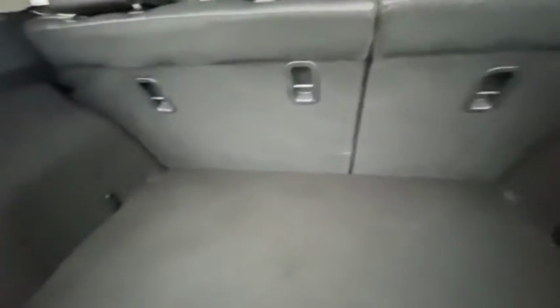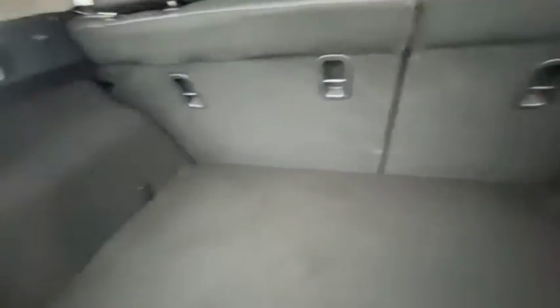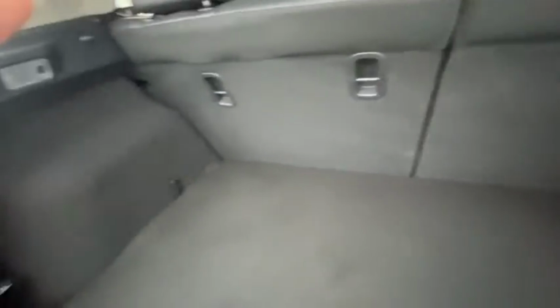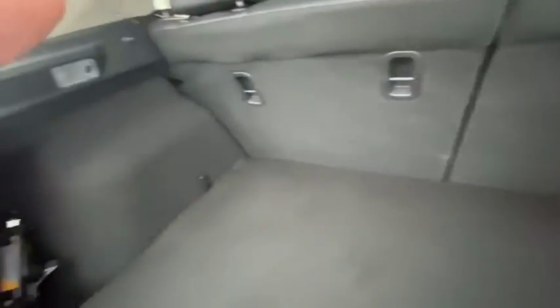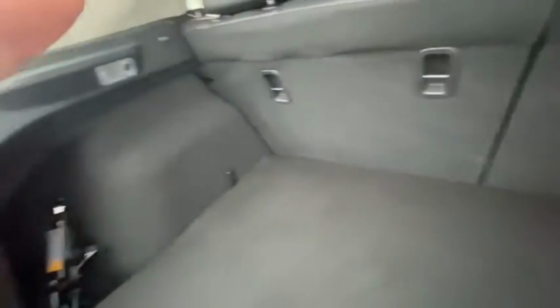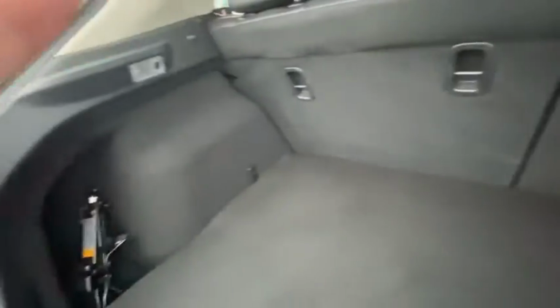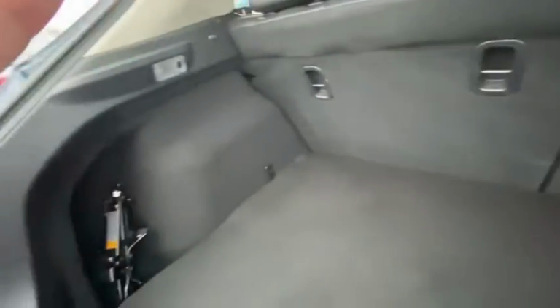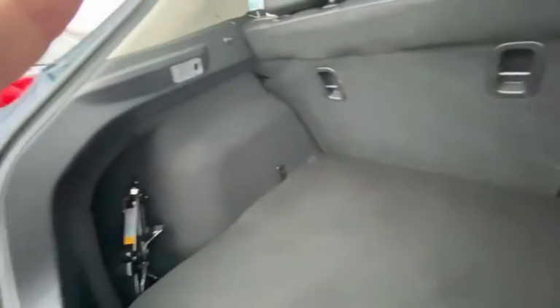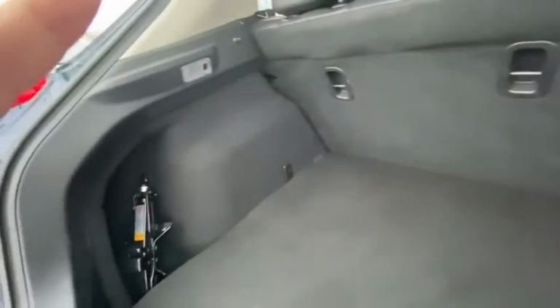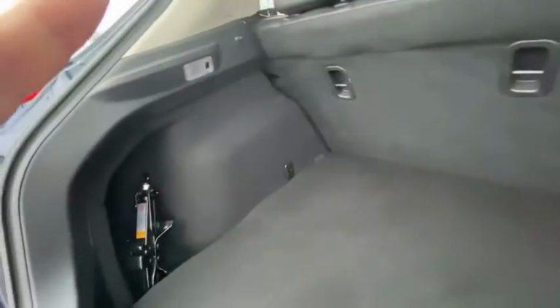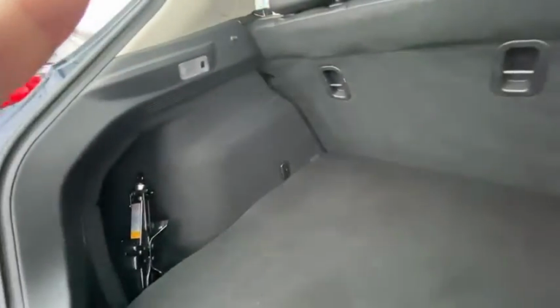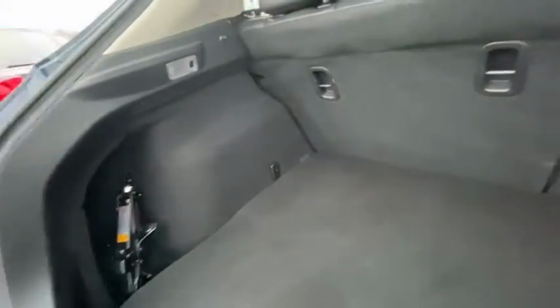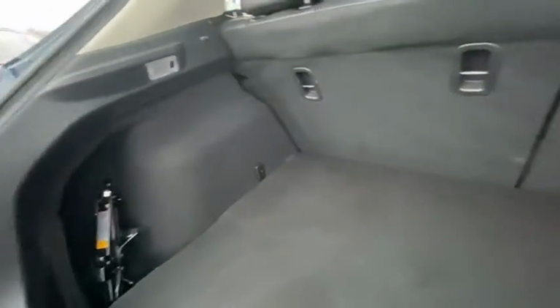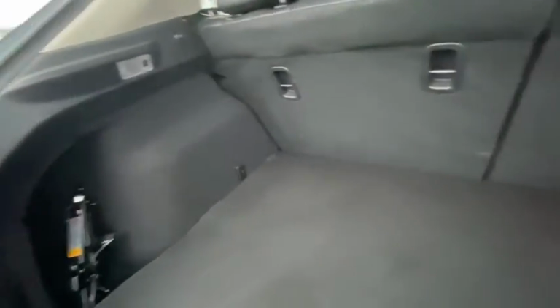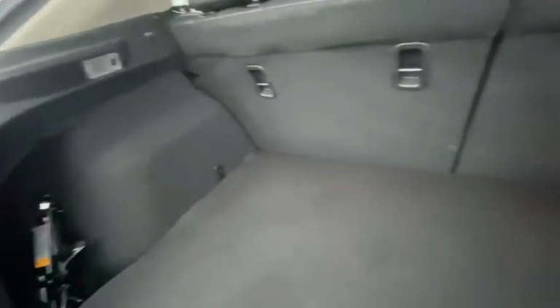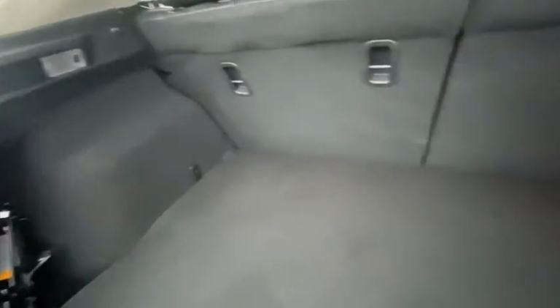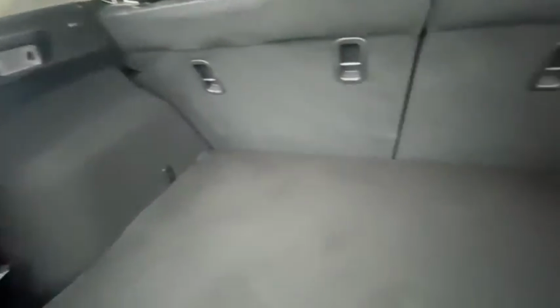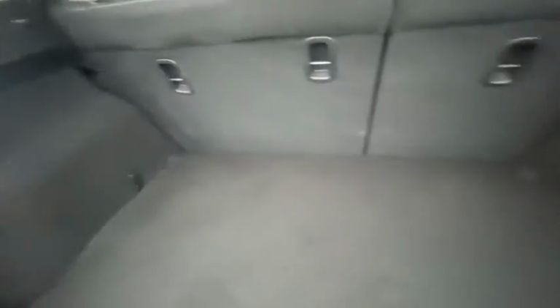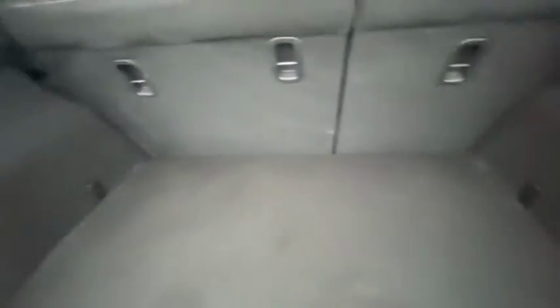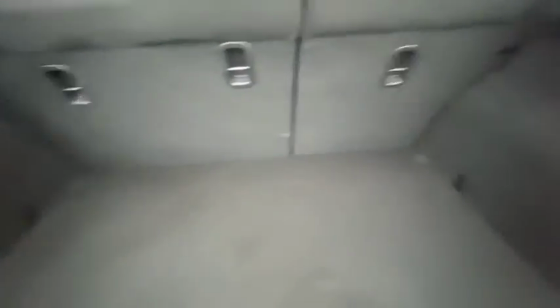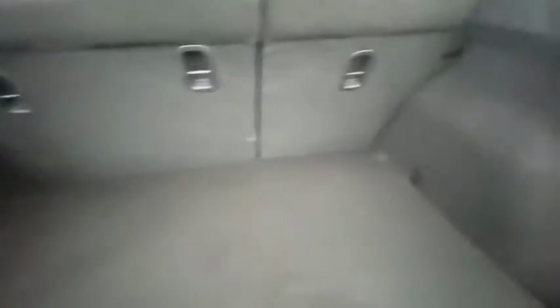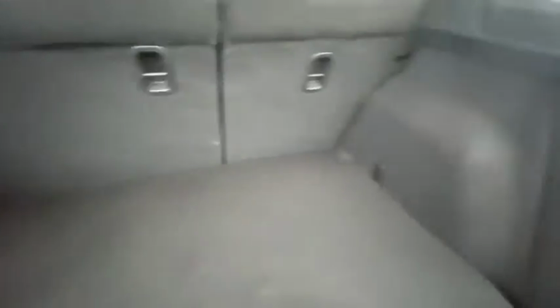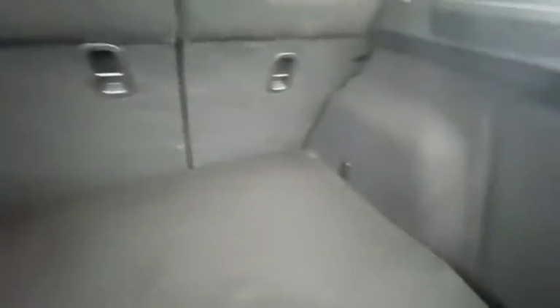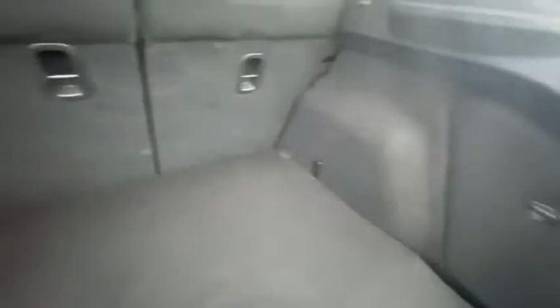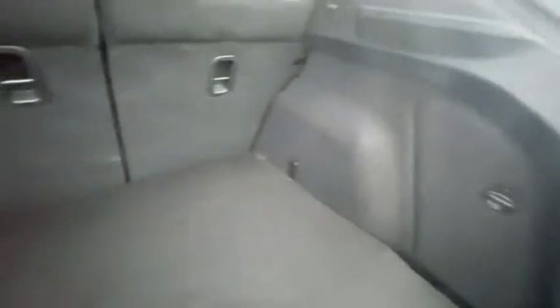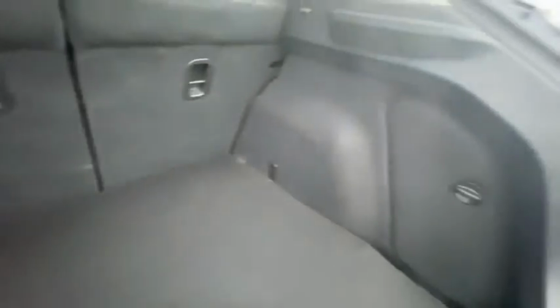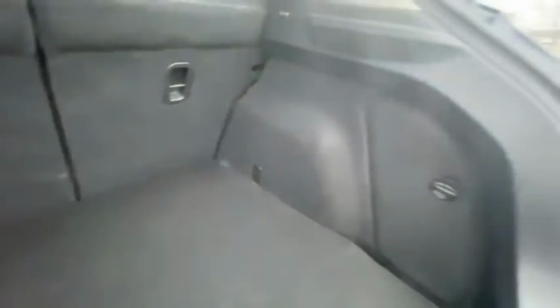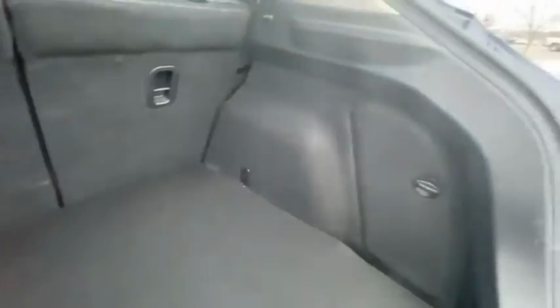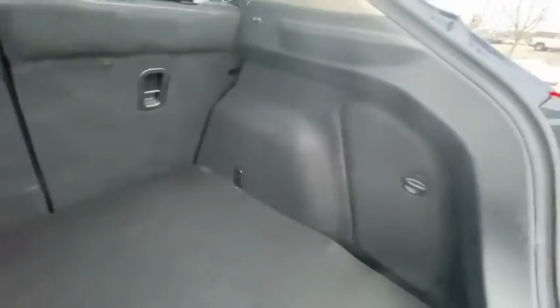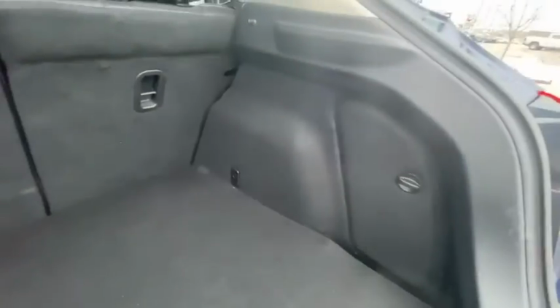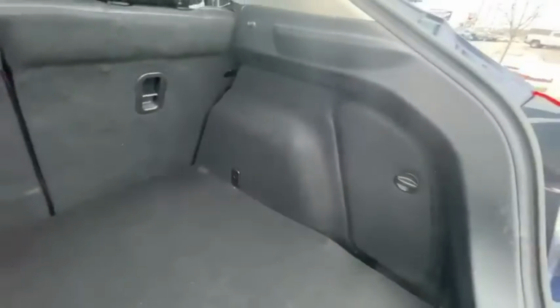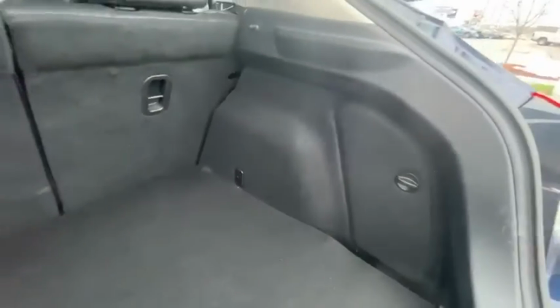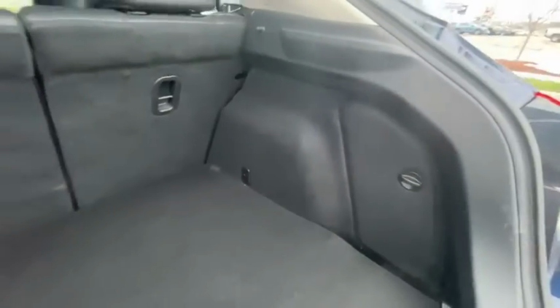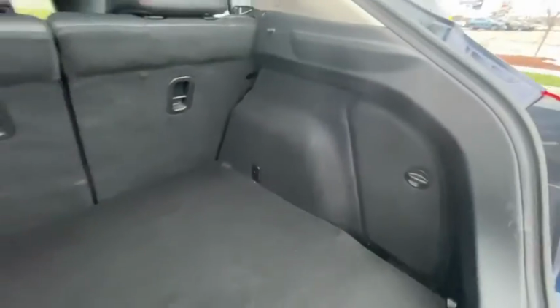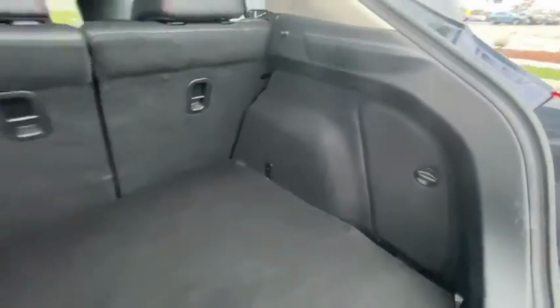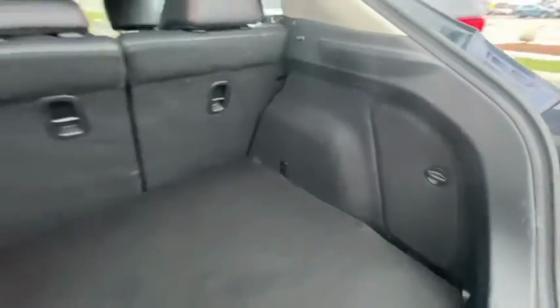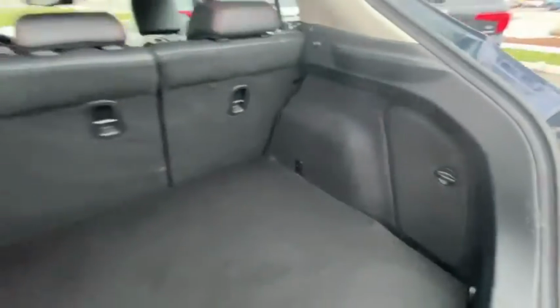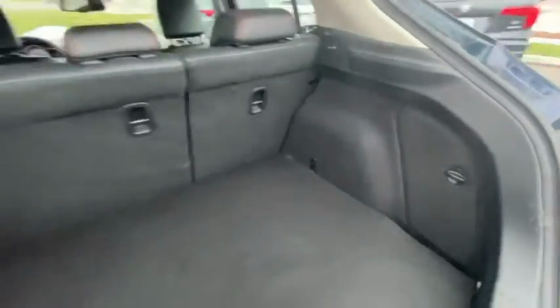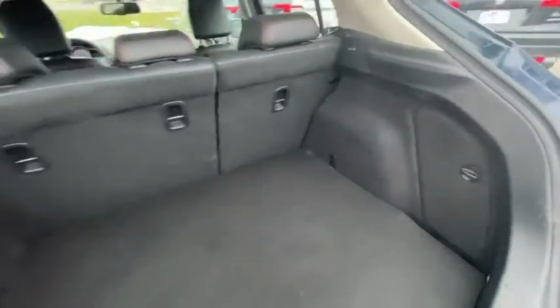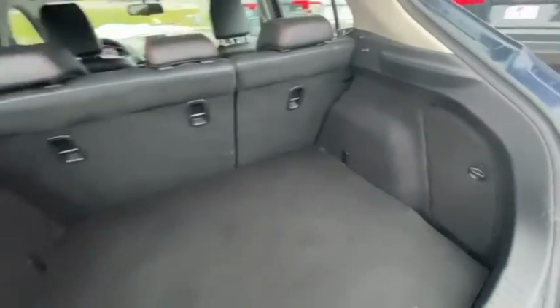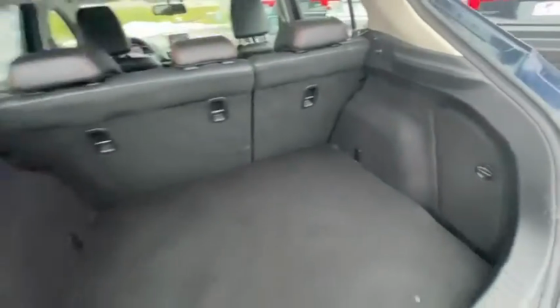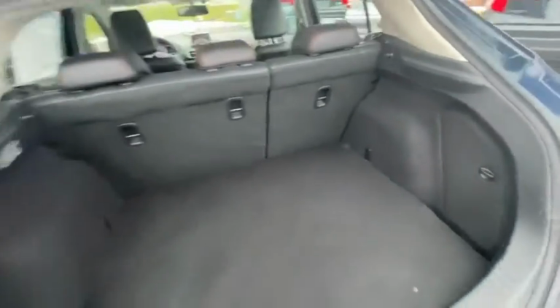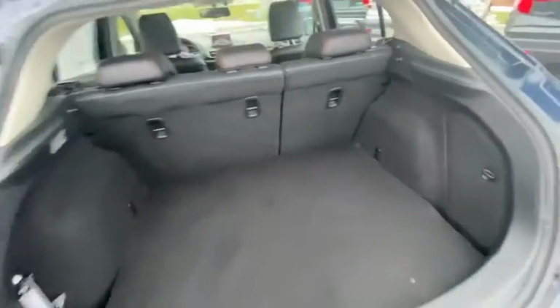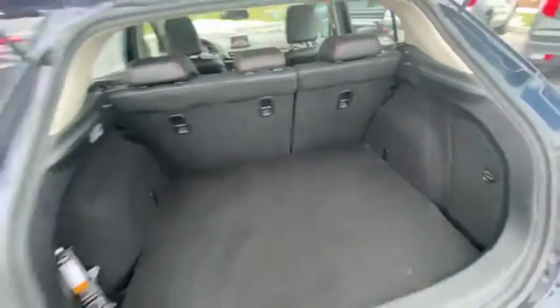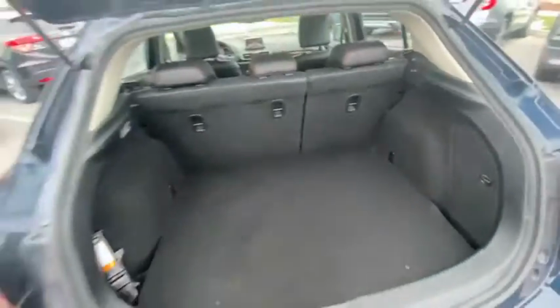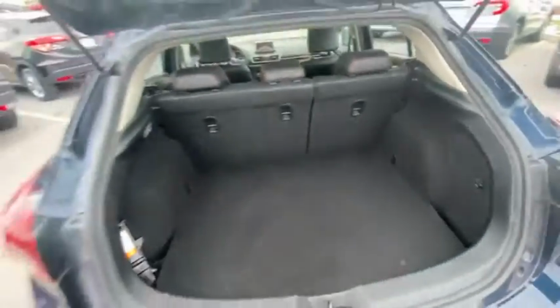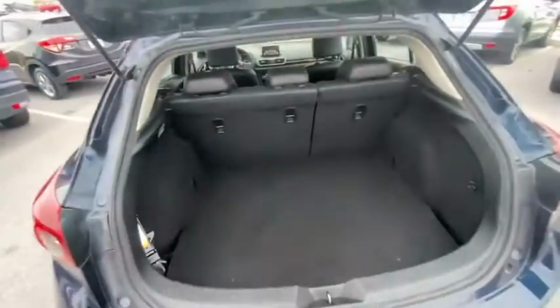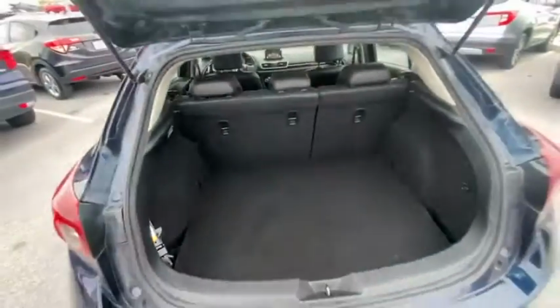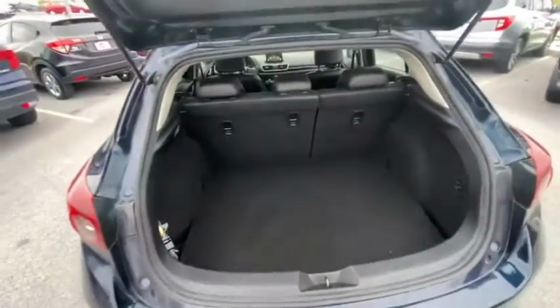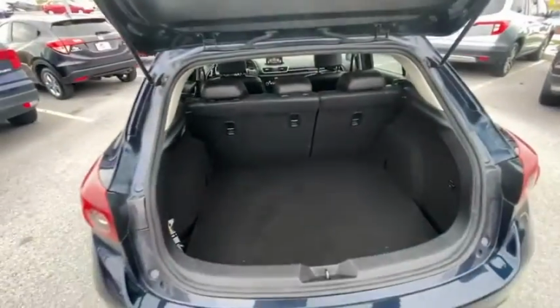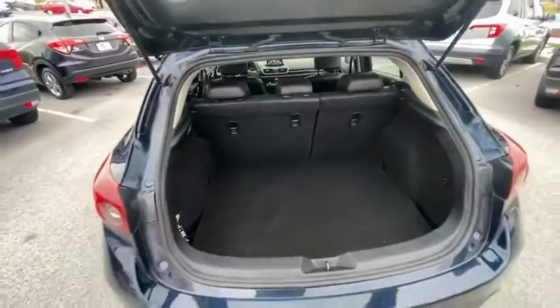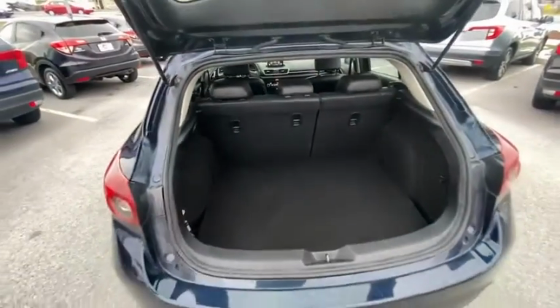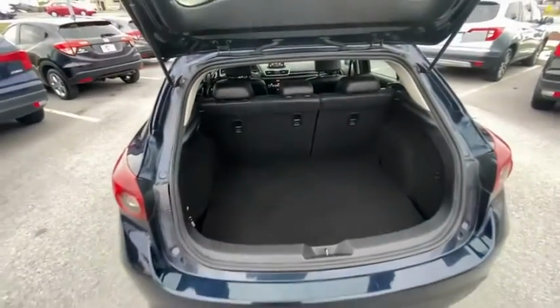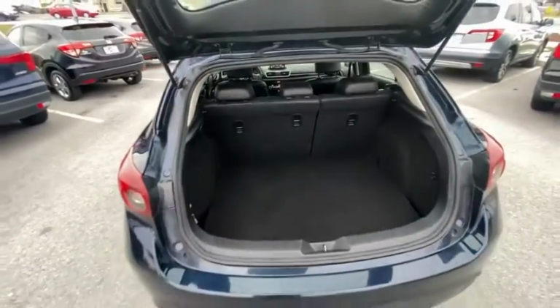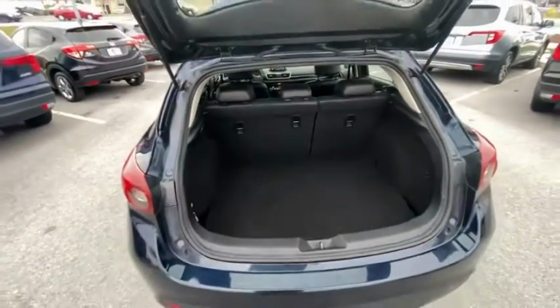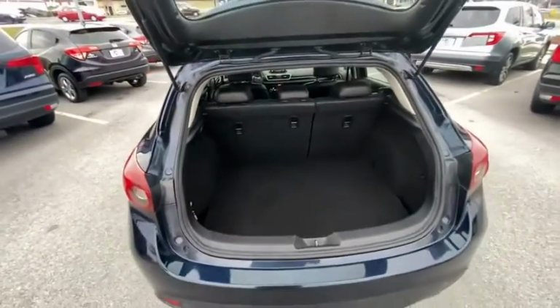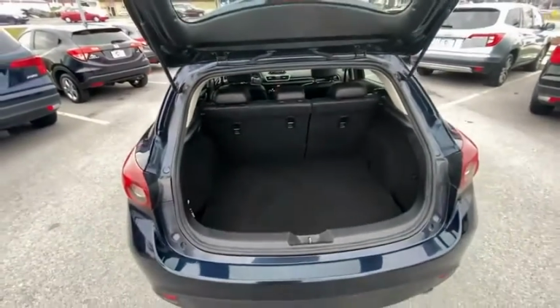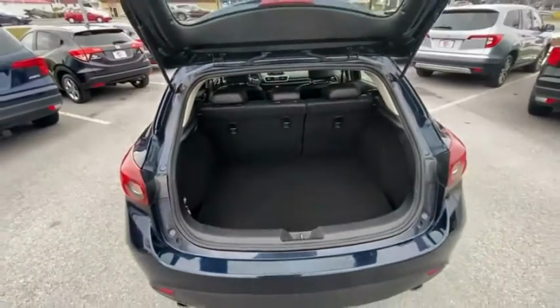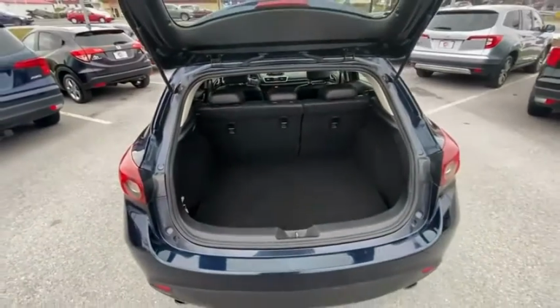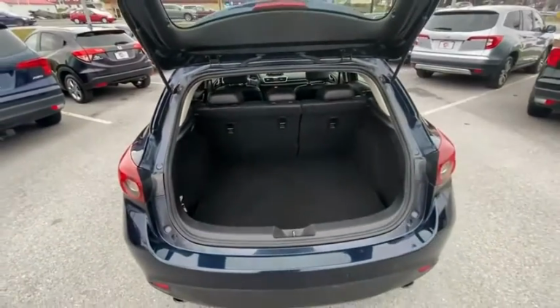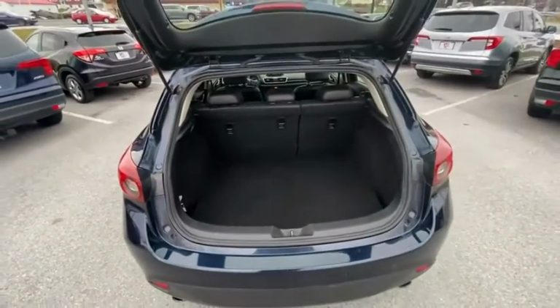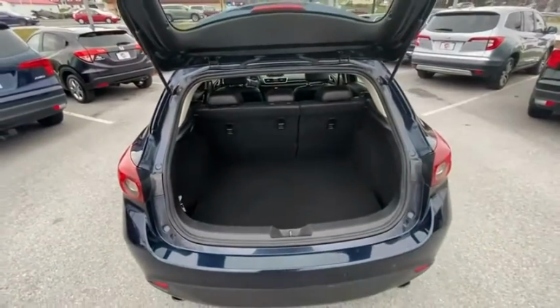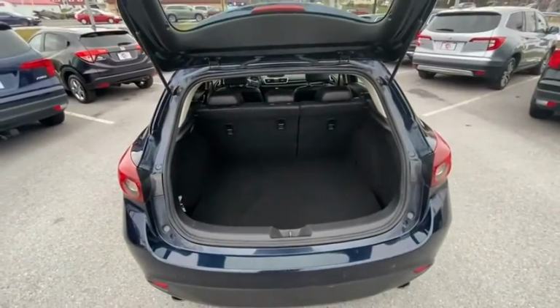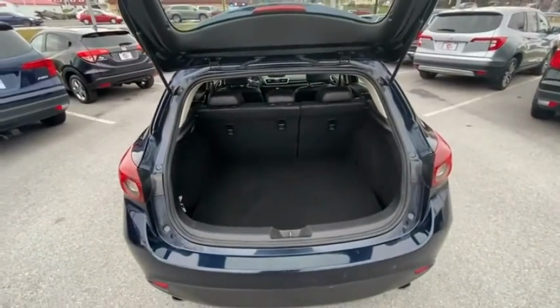Heated front seats, power windows, remote keyless entry, power moonroof, brake assist, panic alarm.